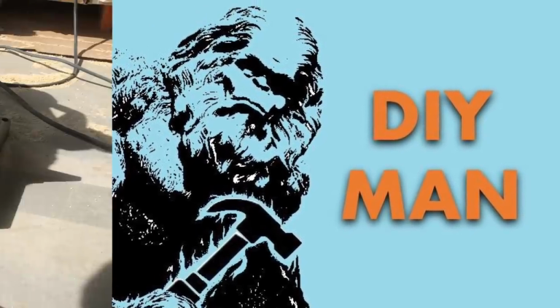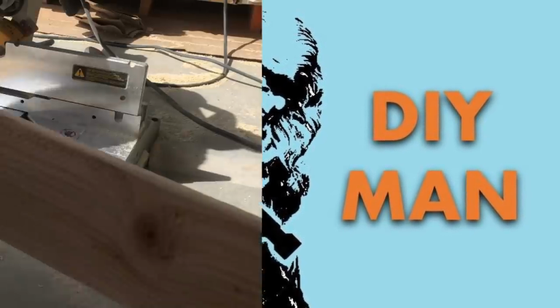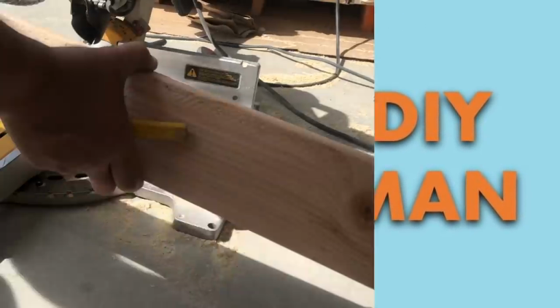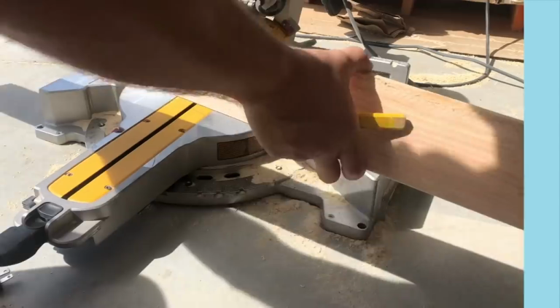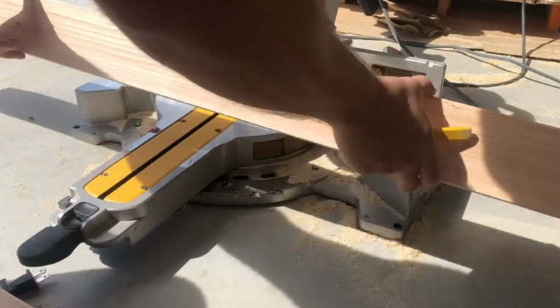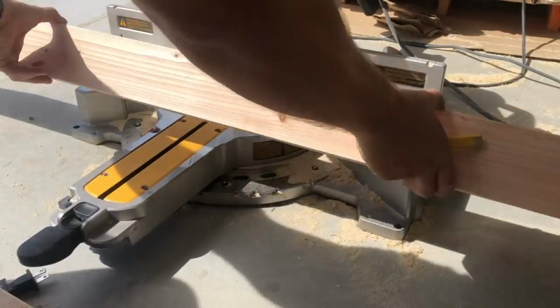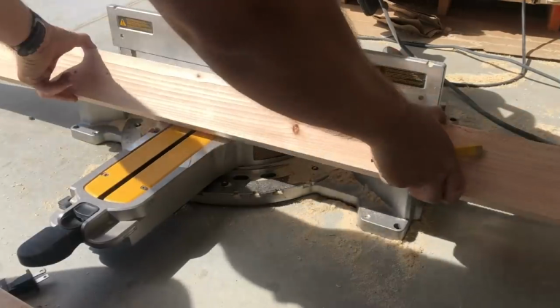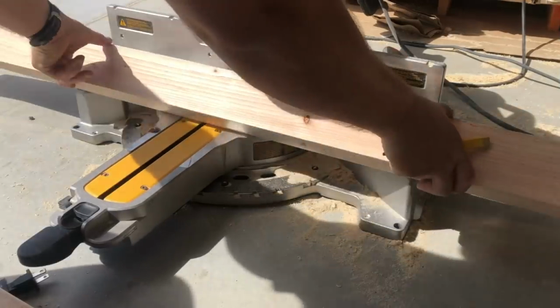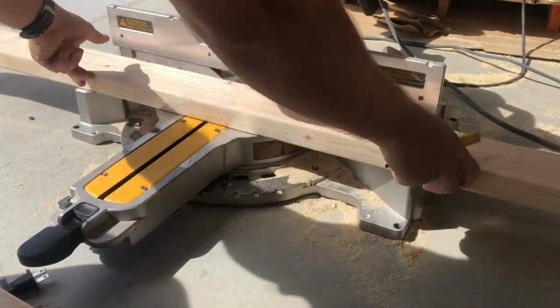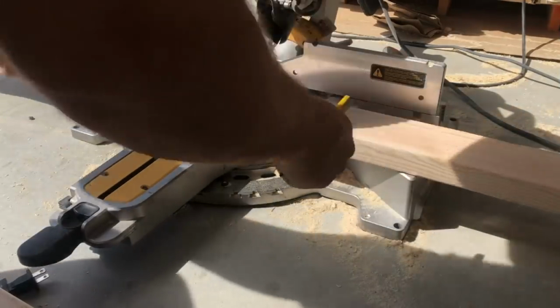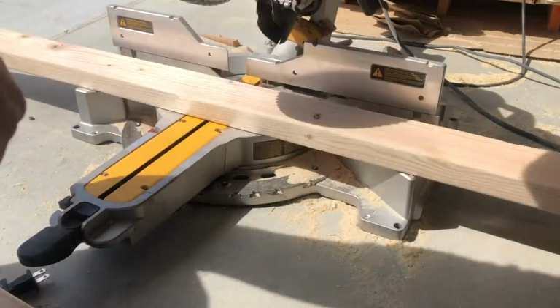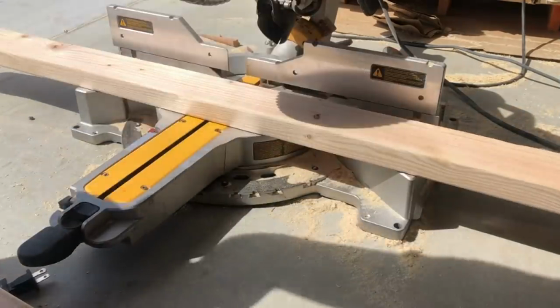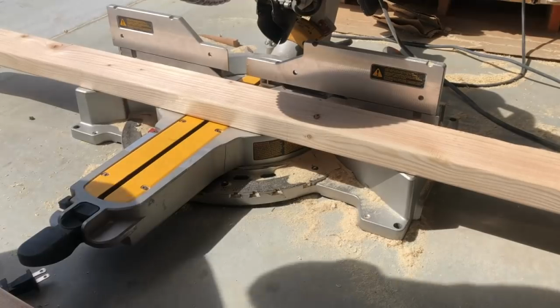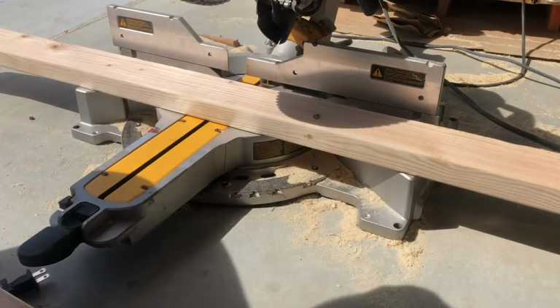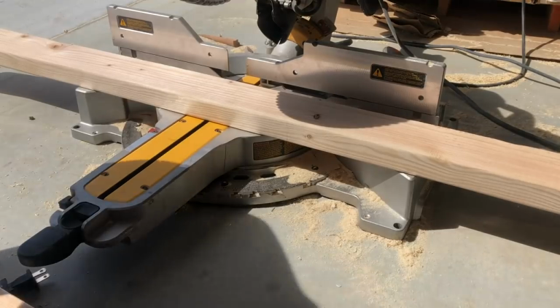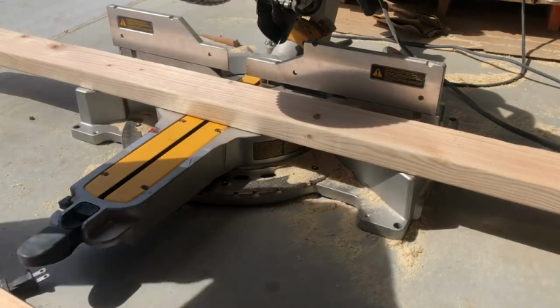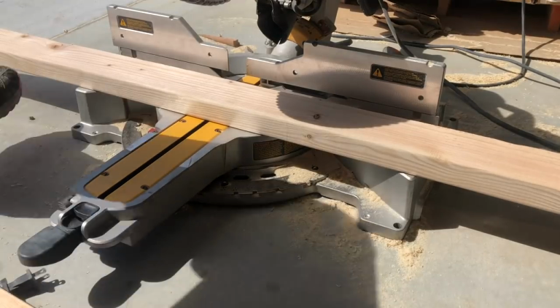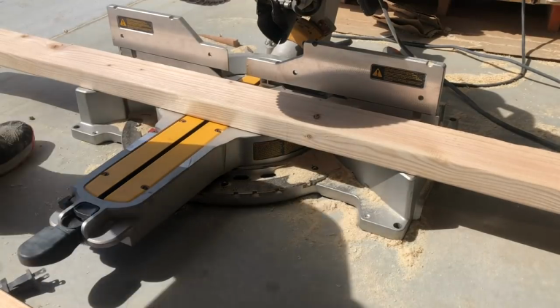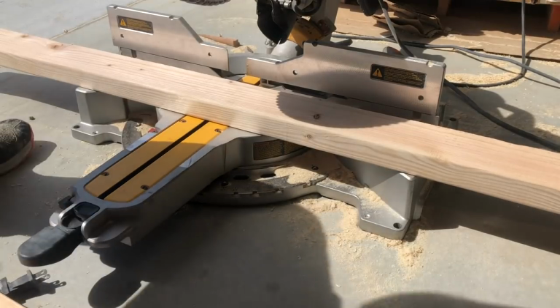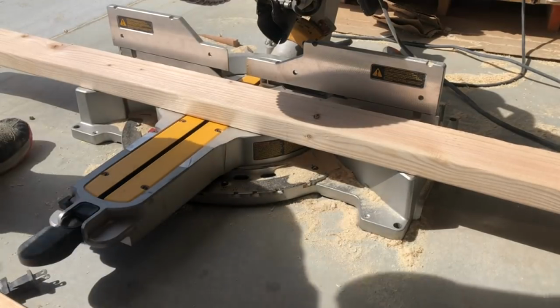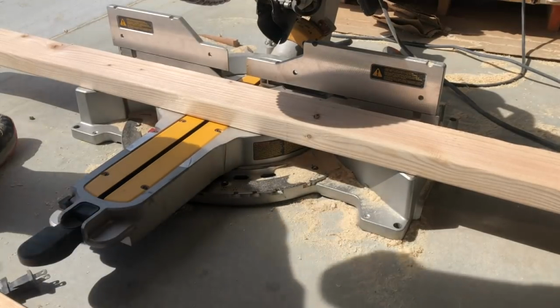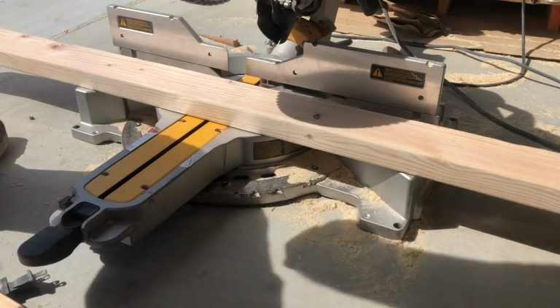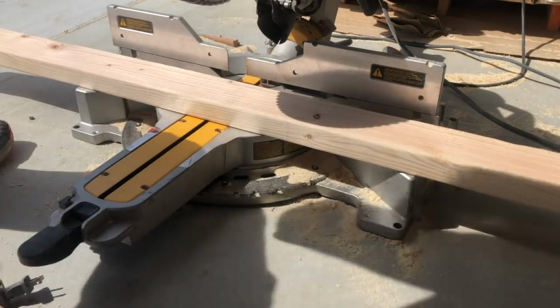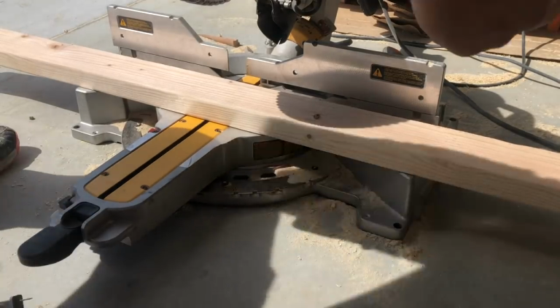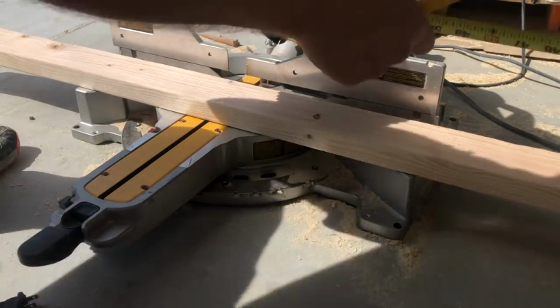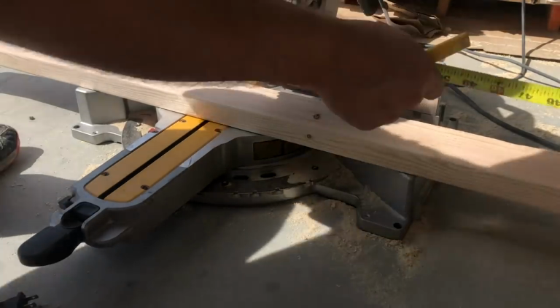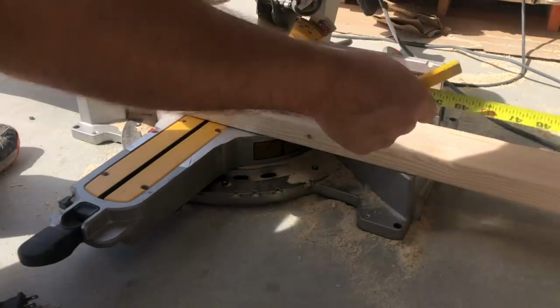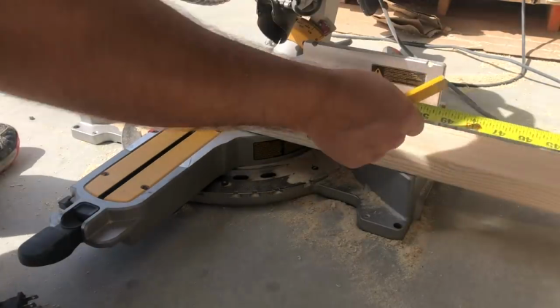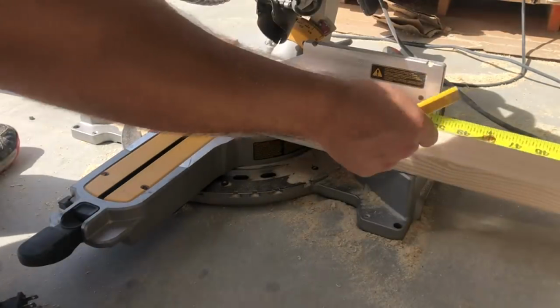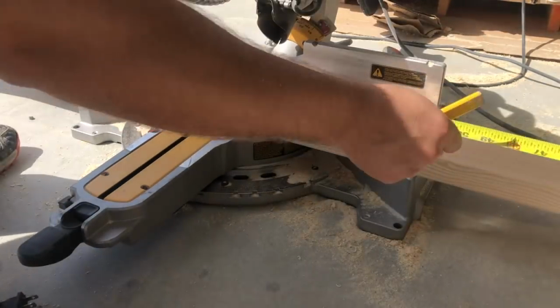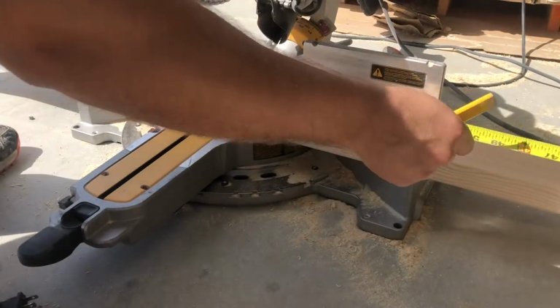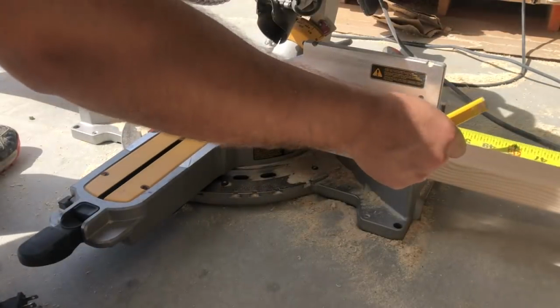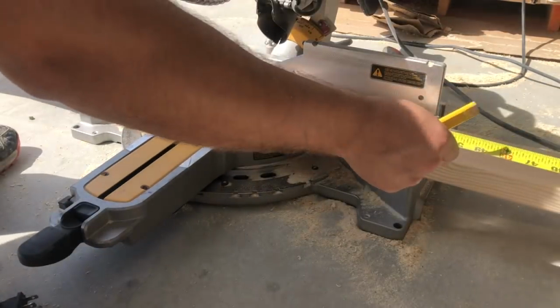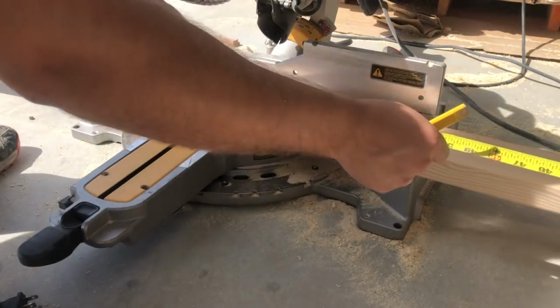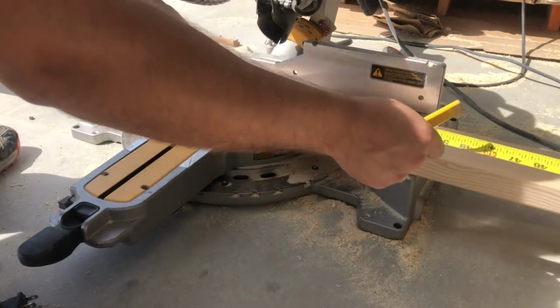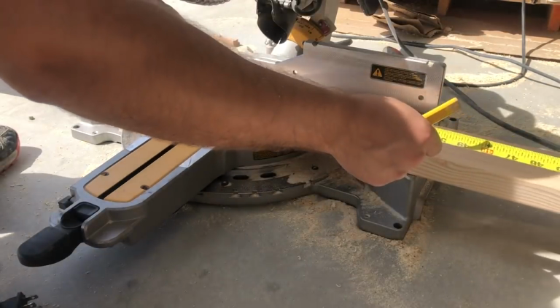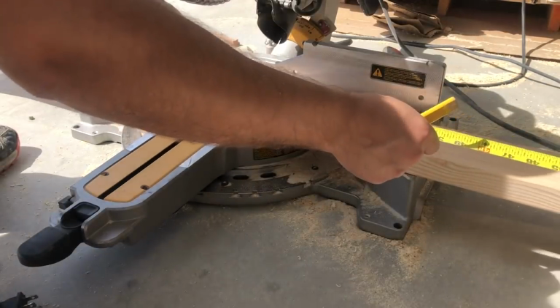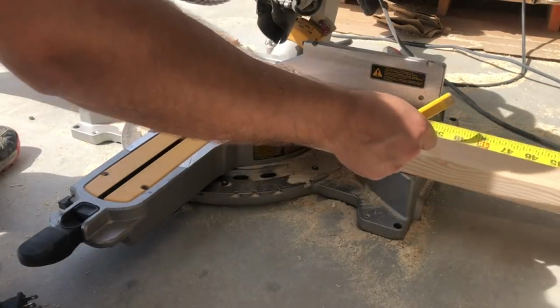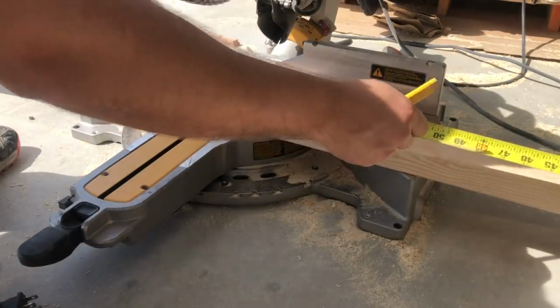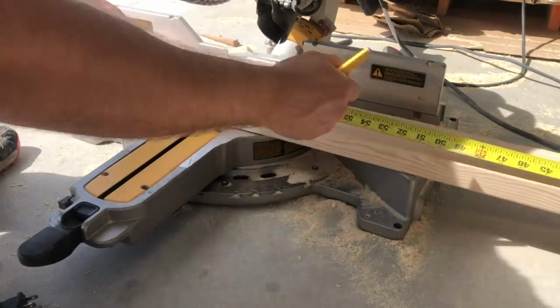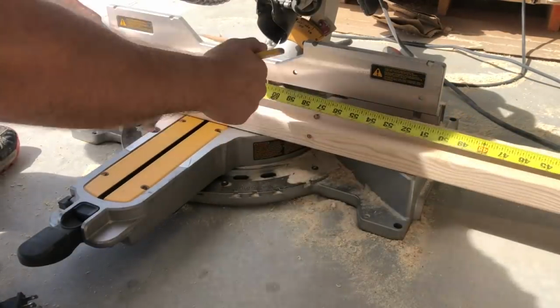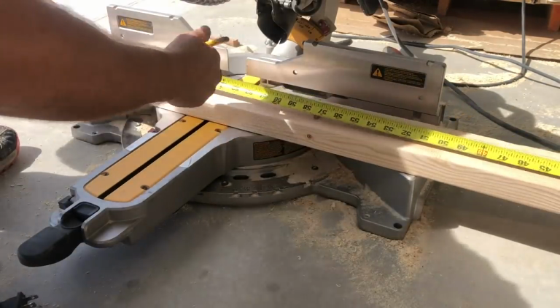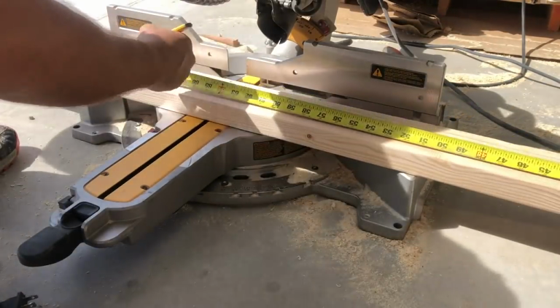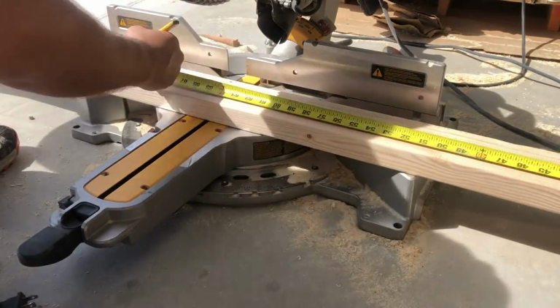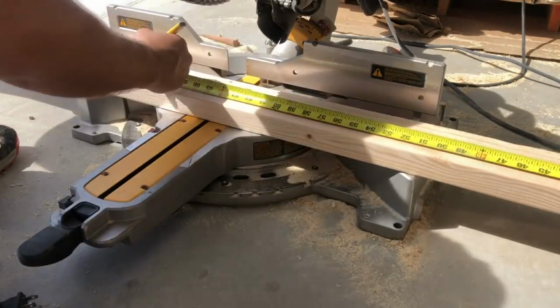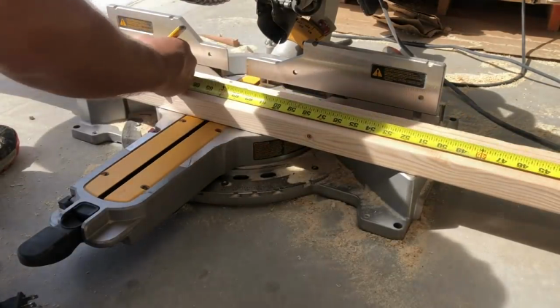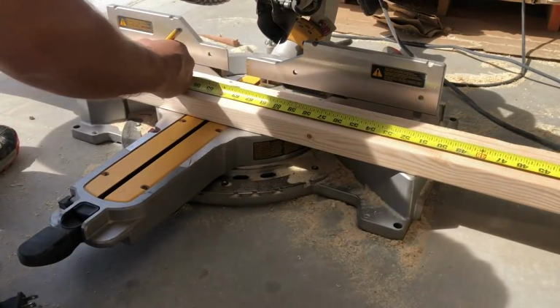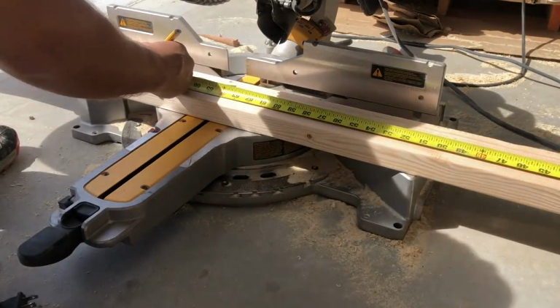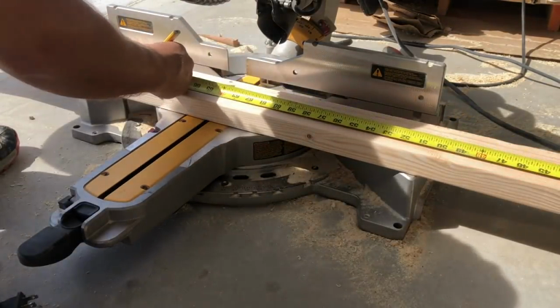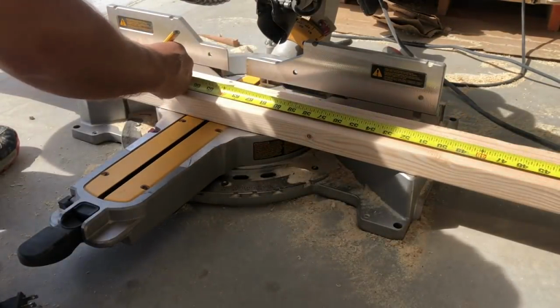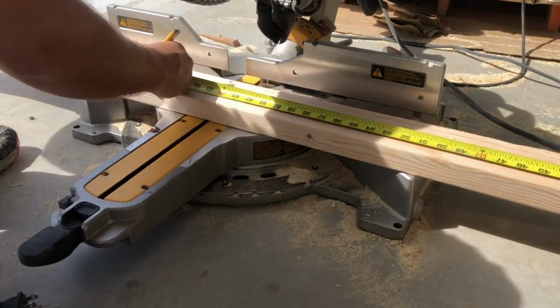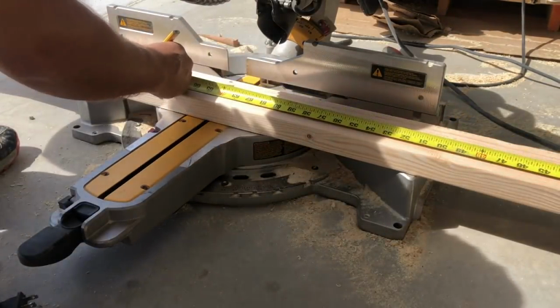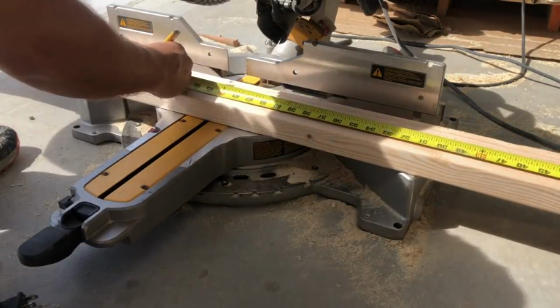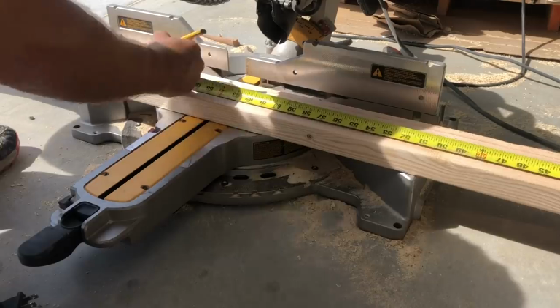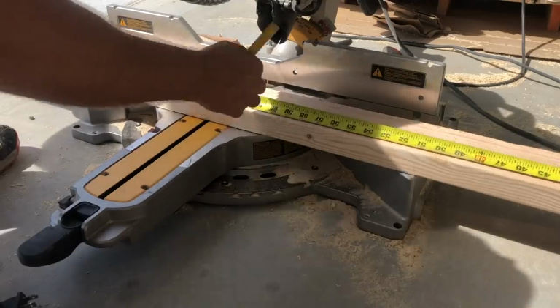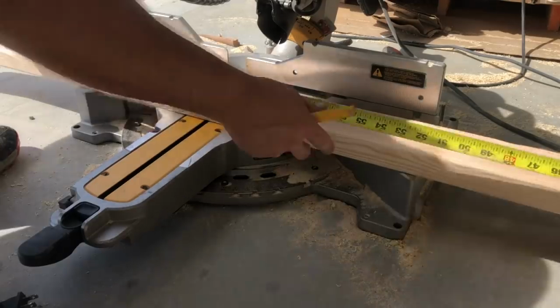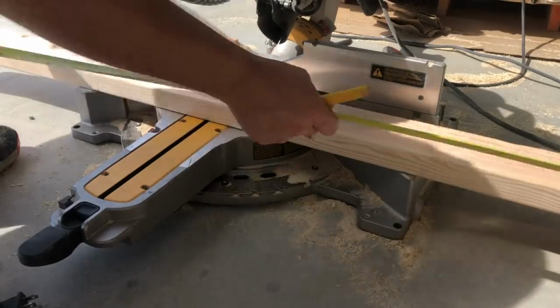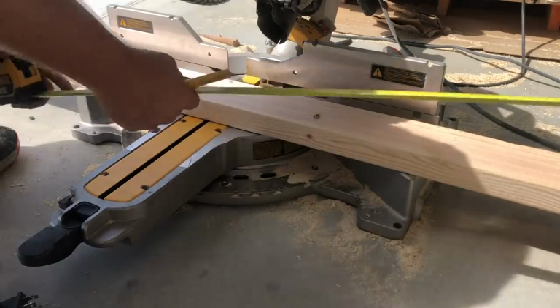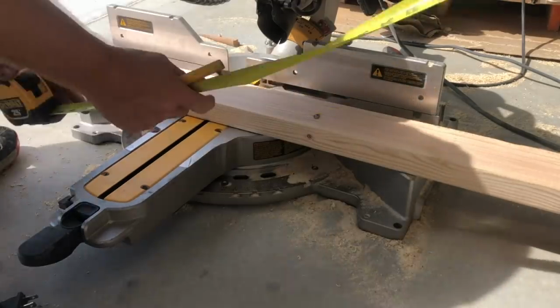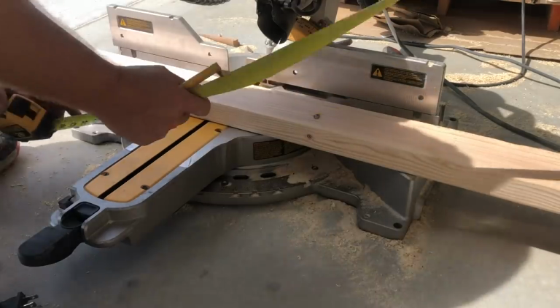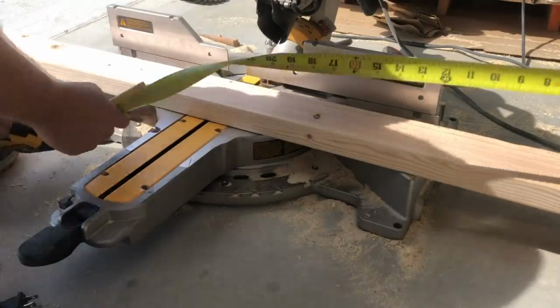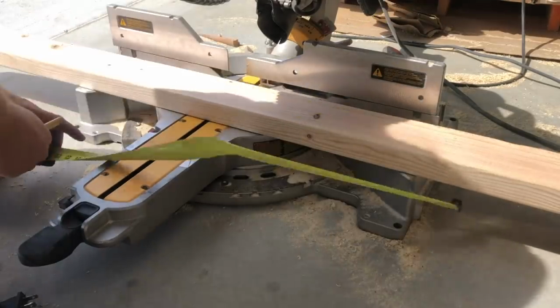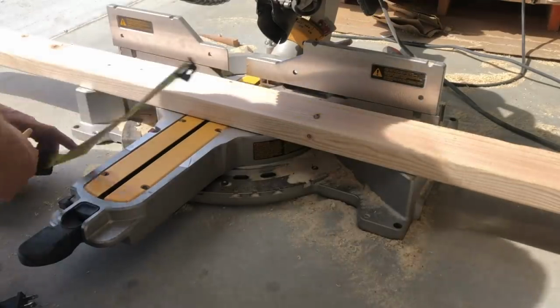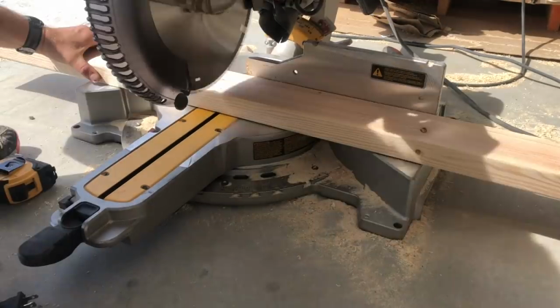Let's start by cutting up some two by fours. We'll need two that are 70 and a half inches and four that are 19 and a half inches.